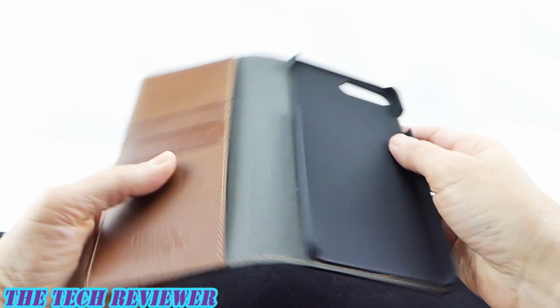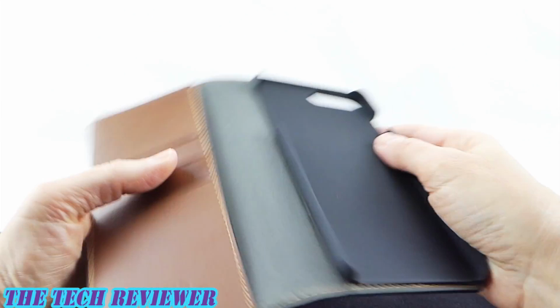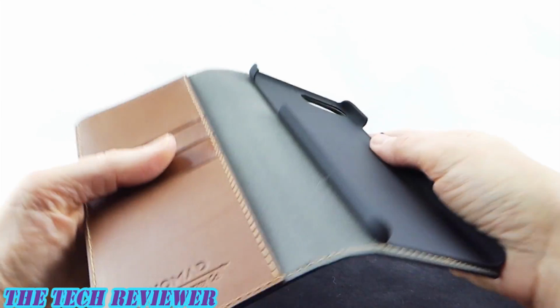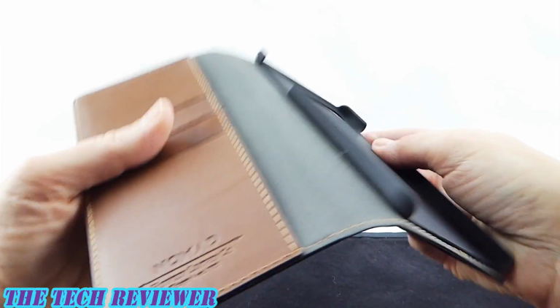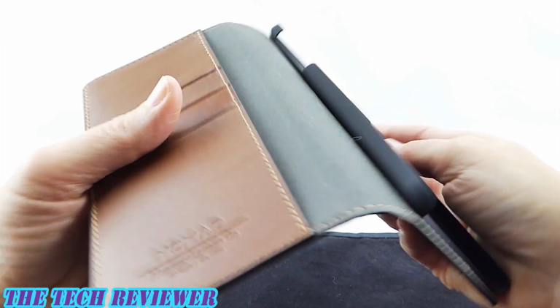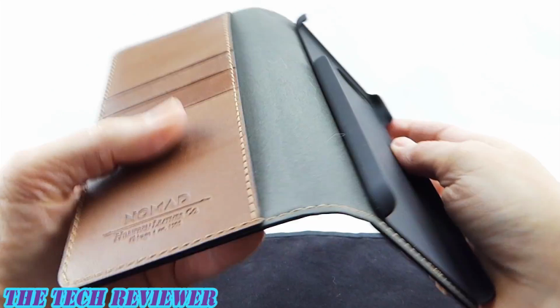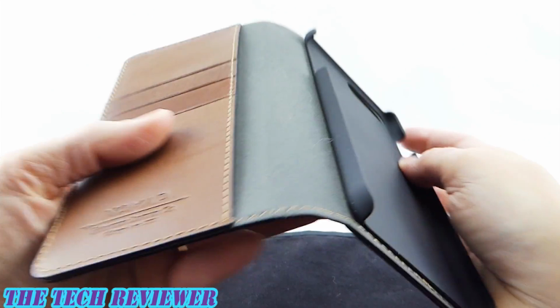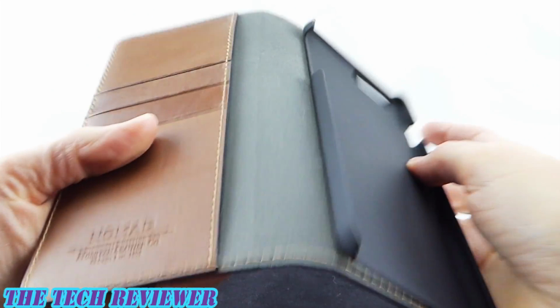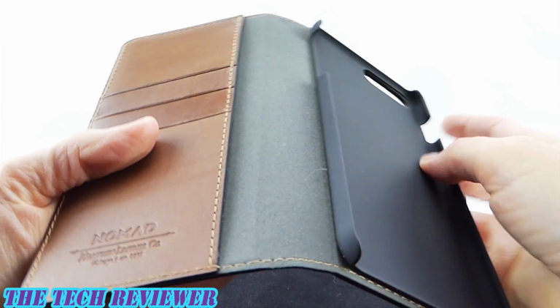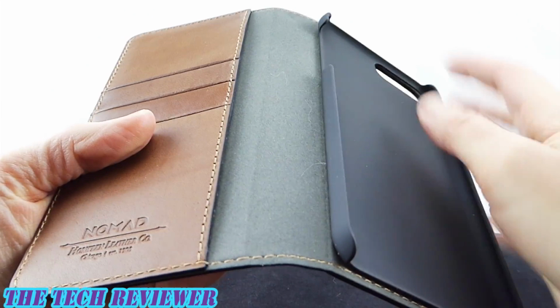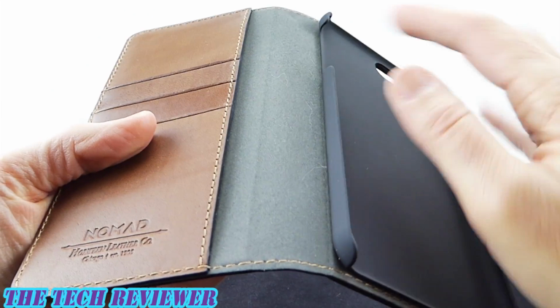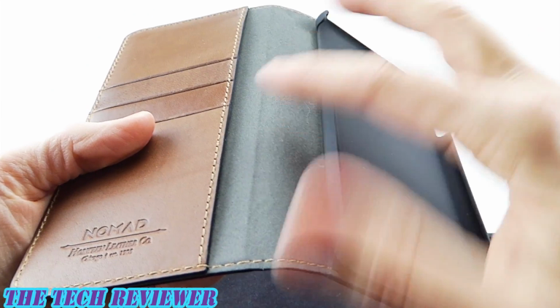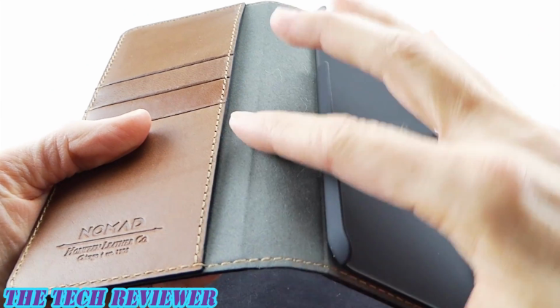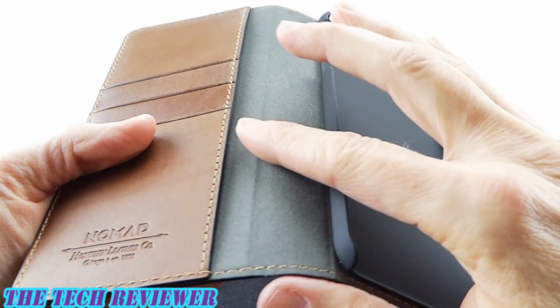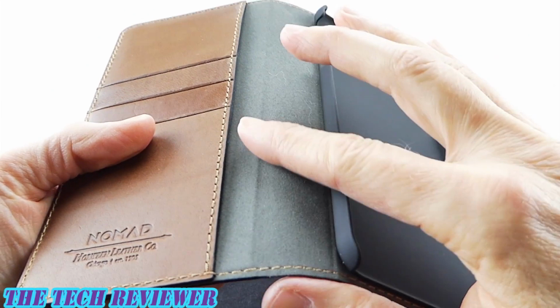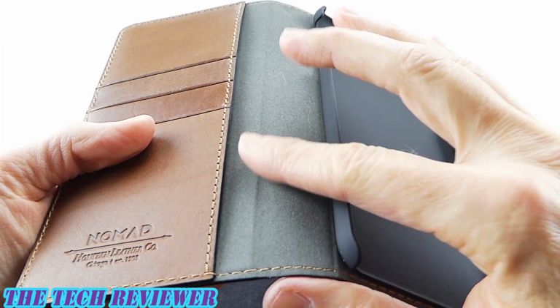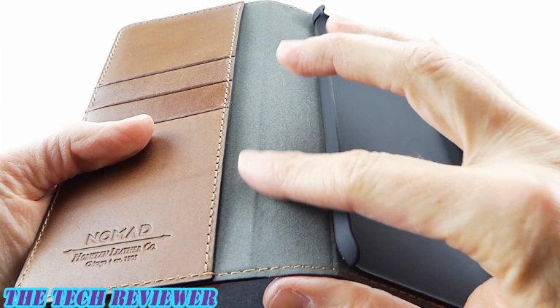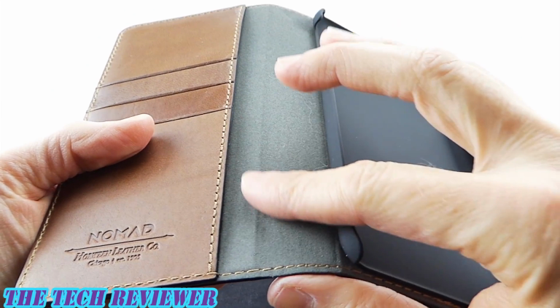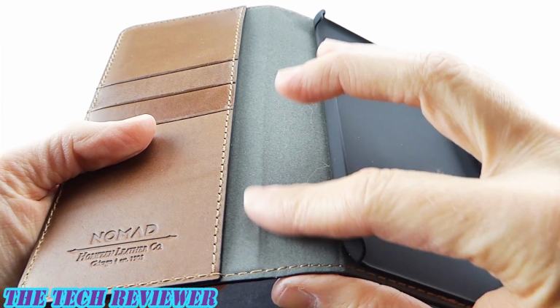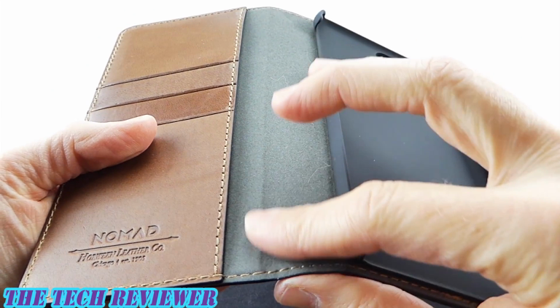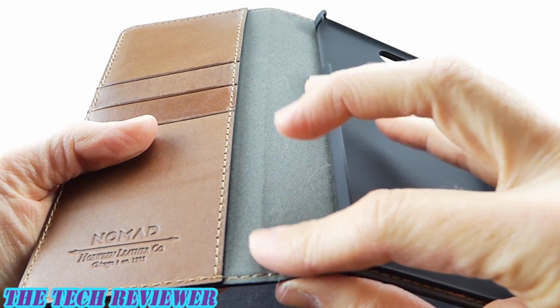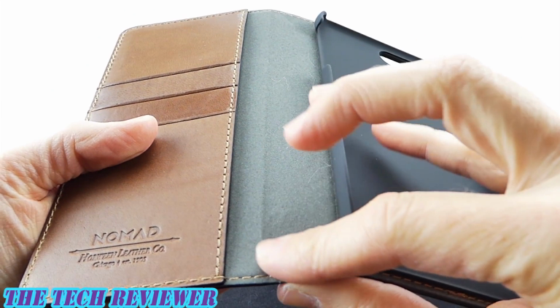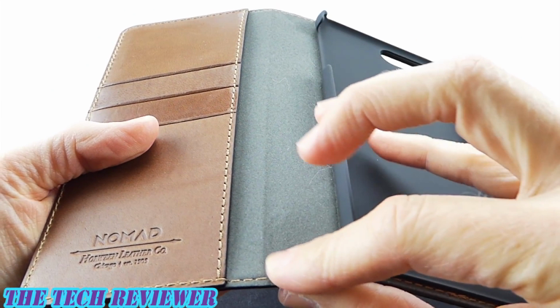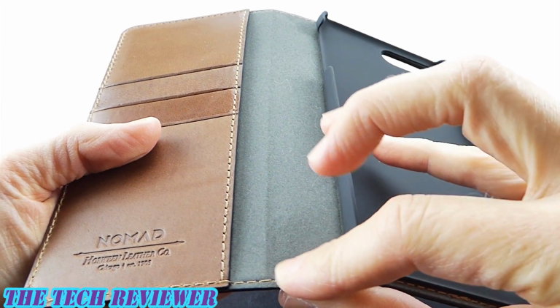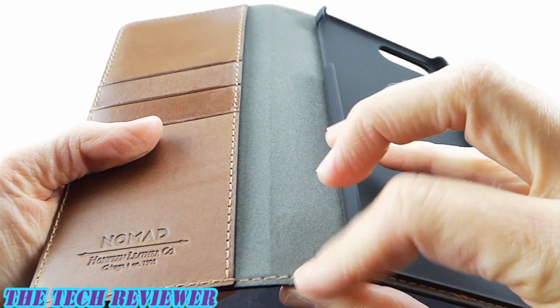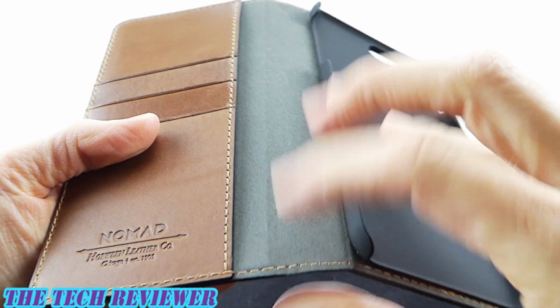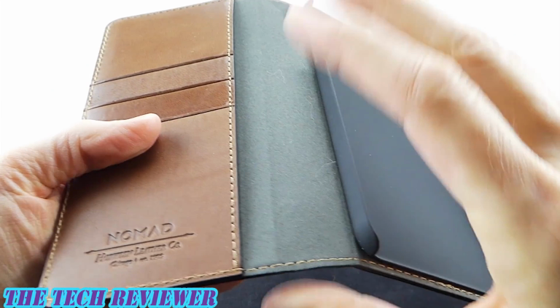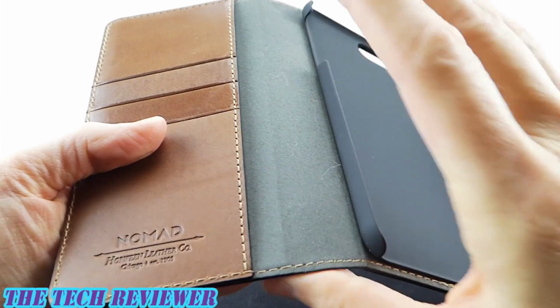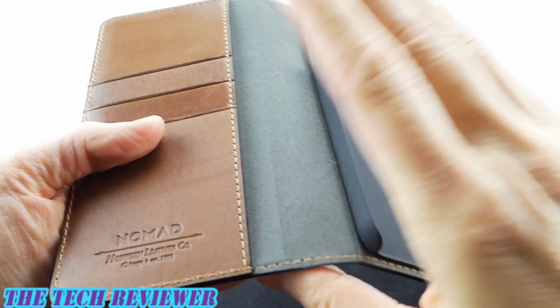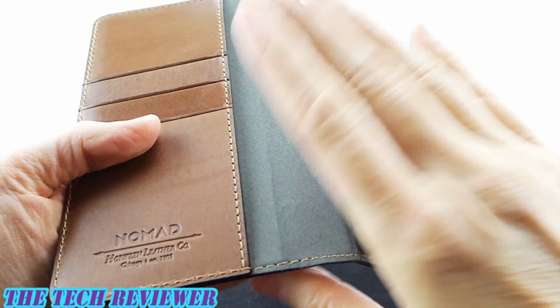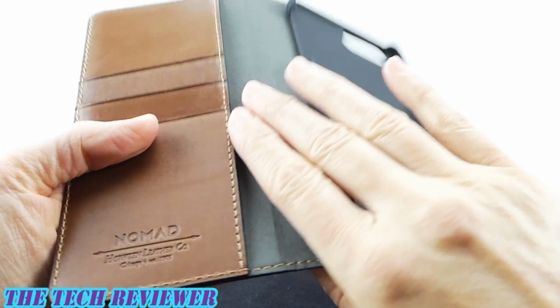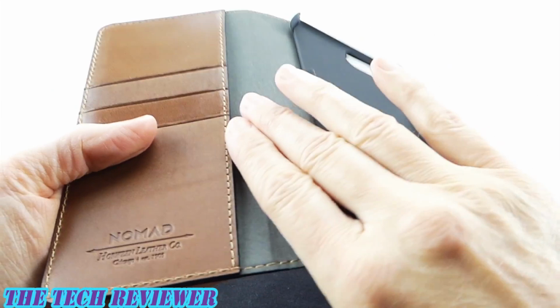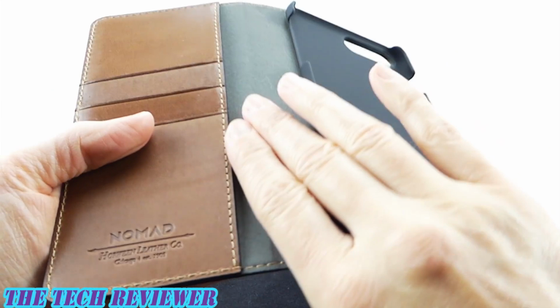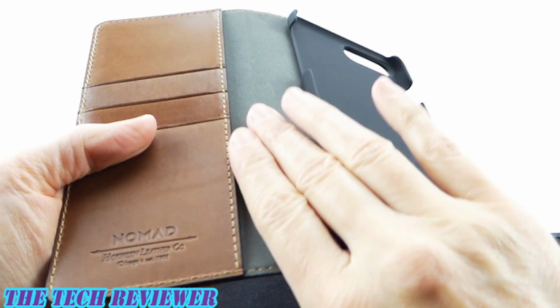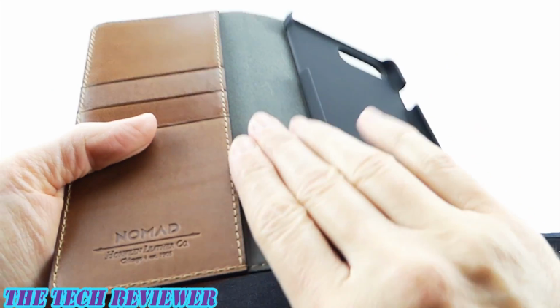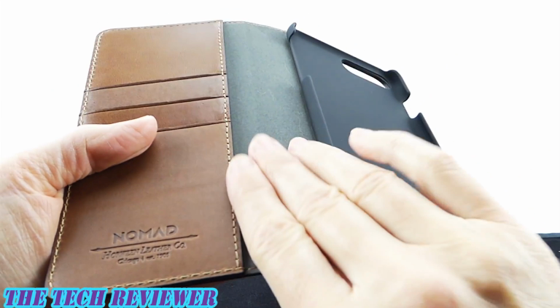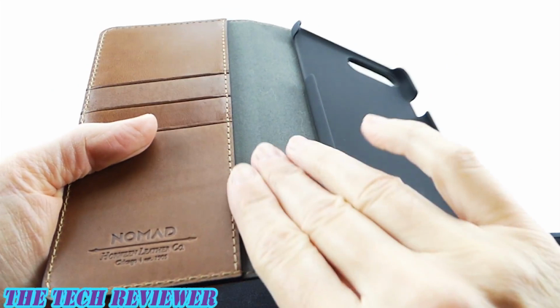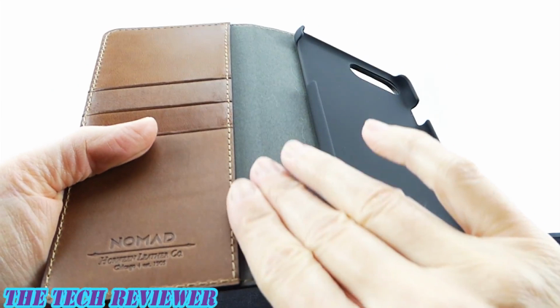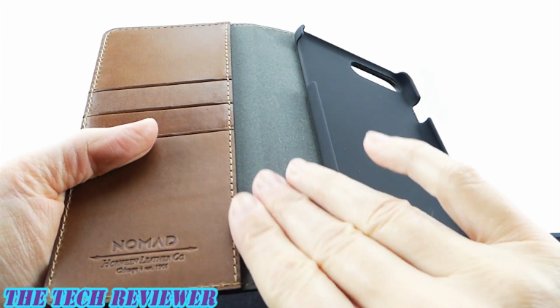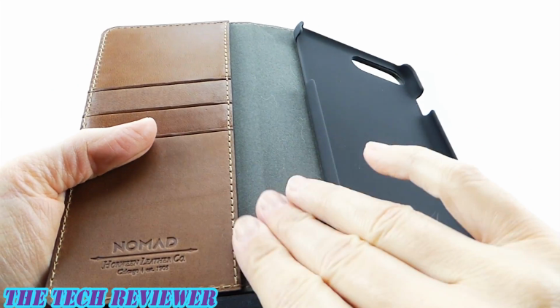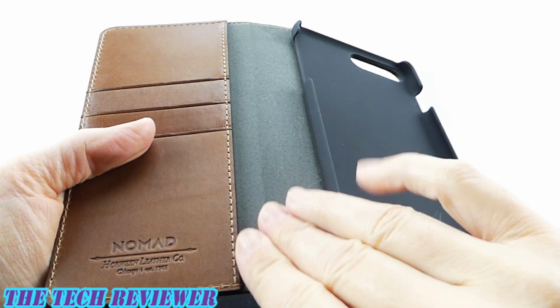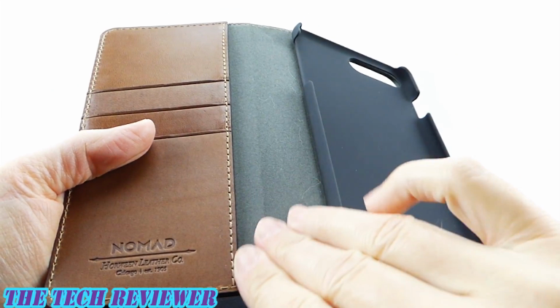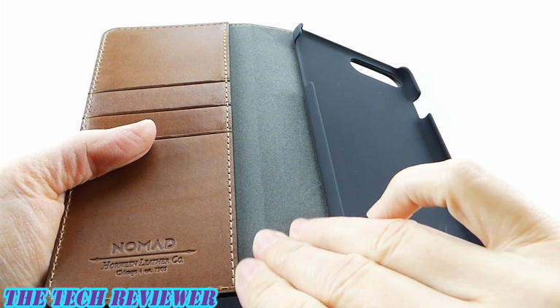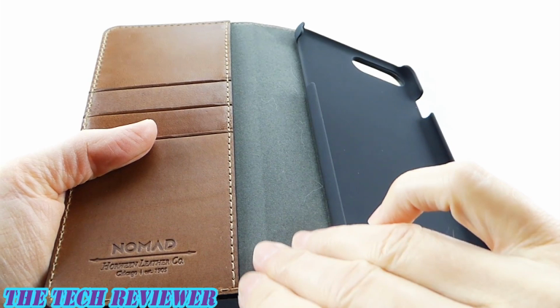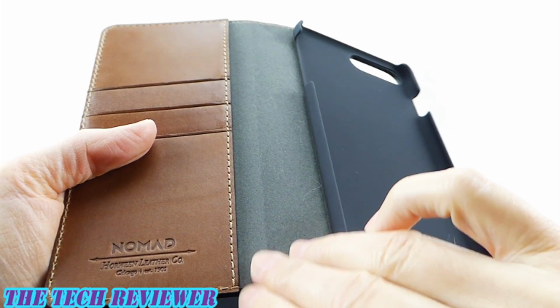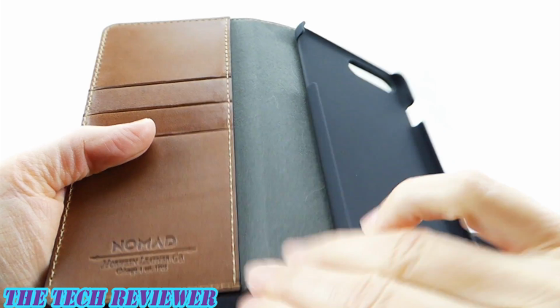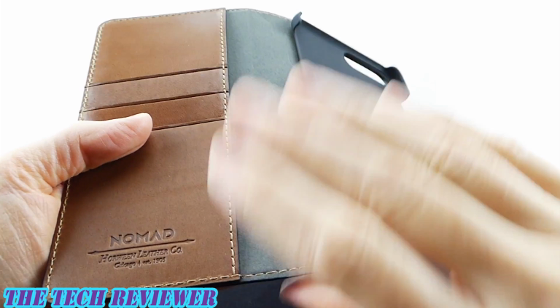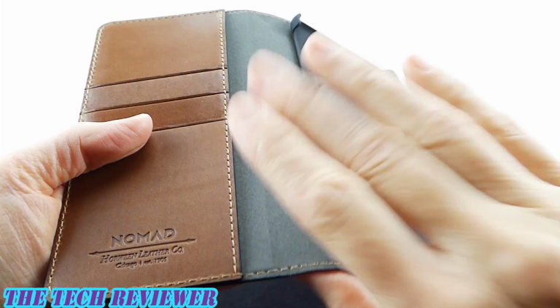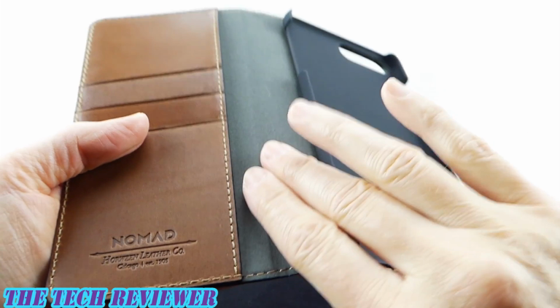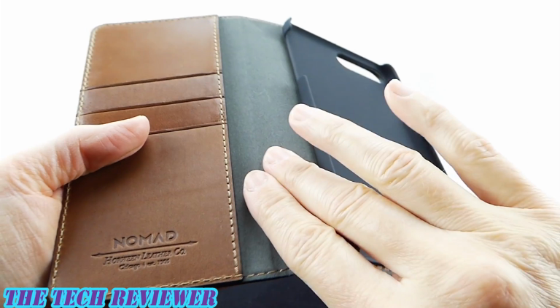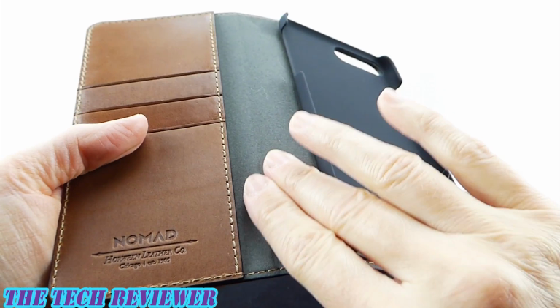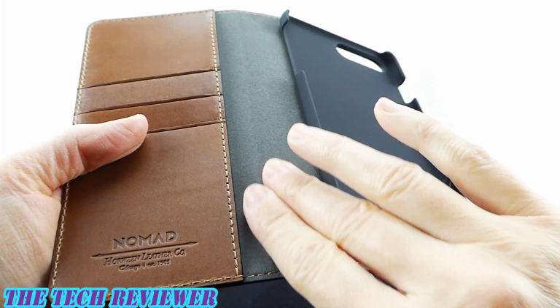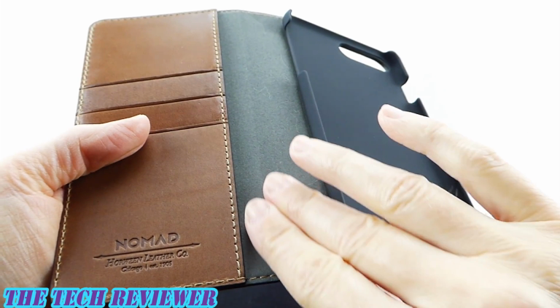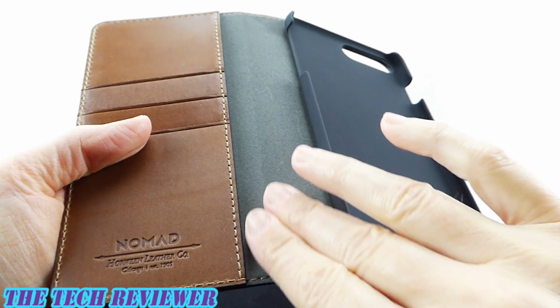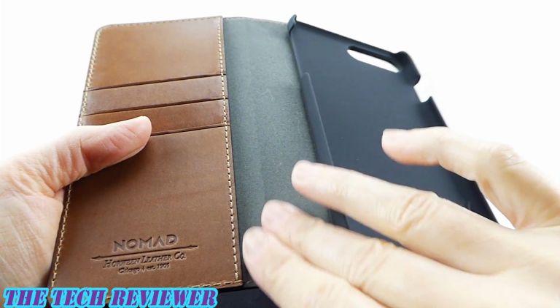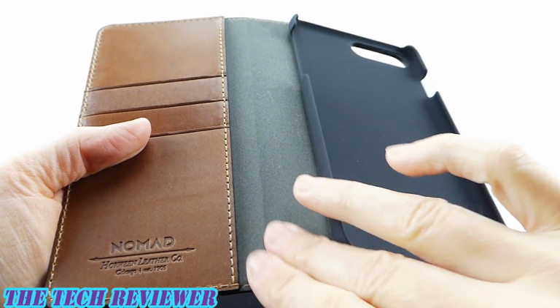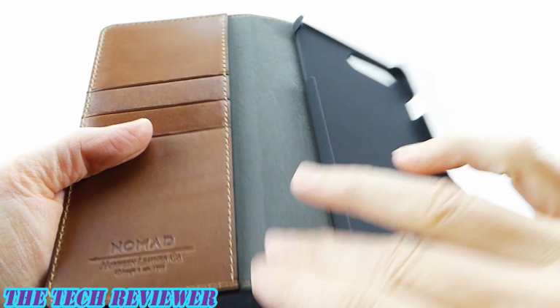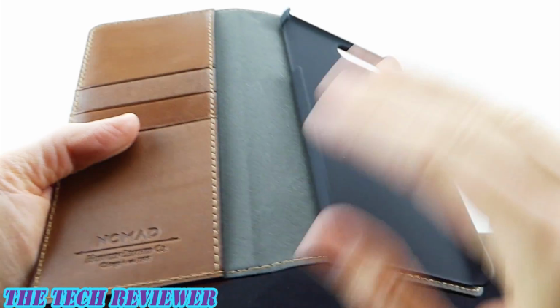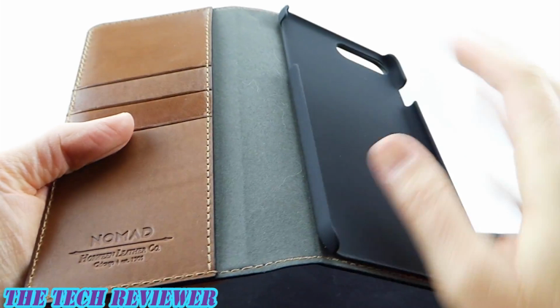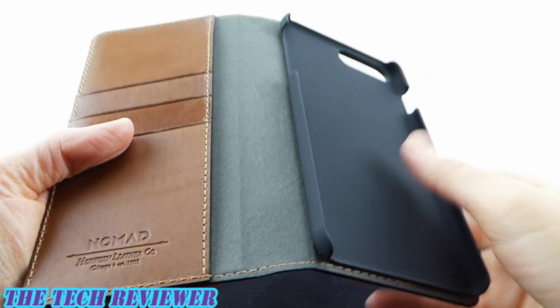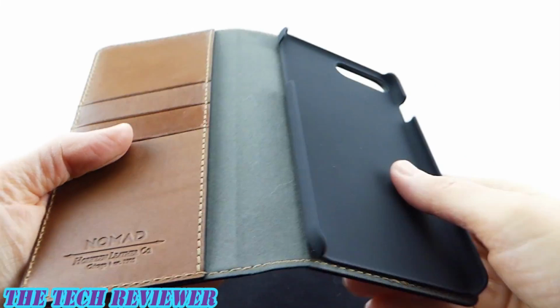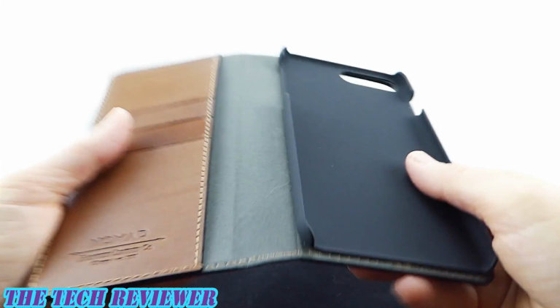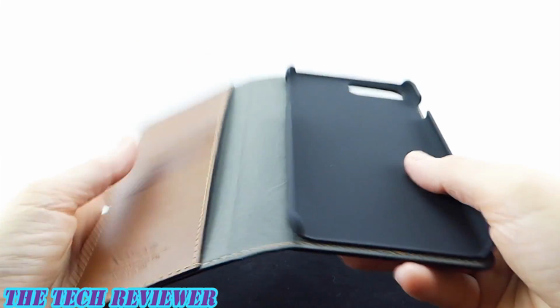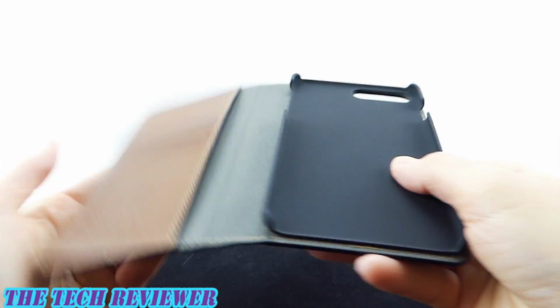The material on the inside features a microfiber lining. Everything feels very nice in the hand and seems very nicely crafted.